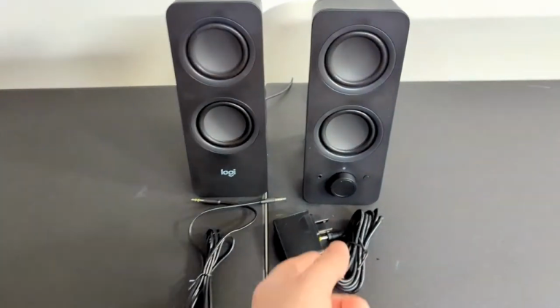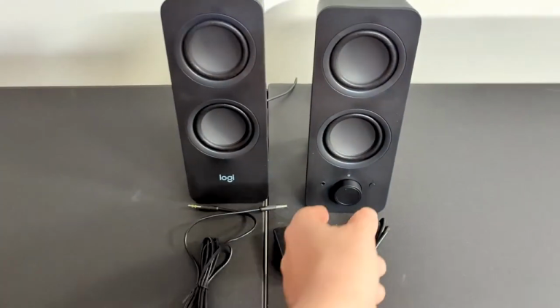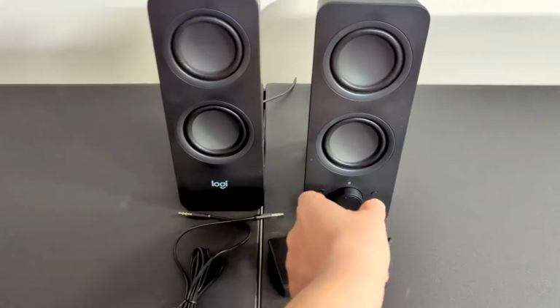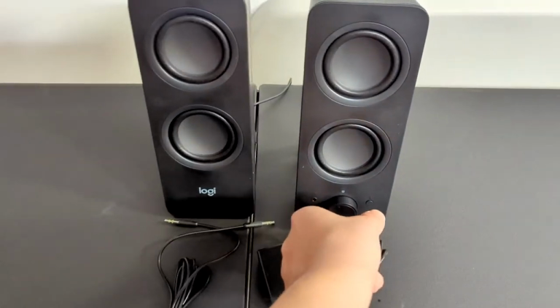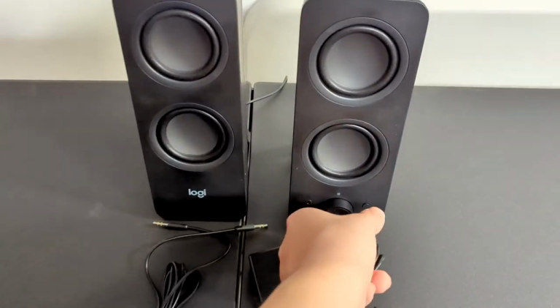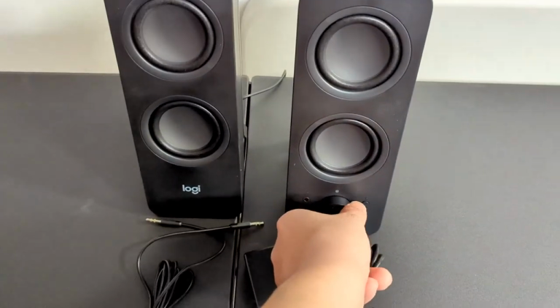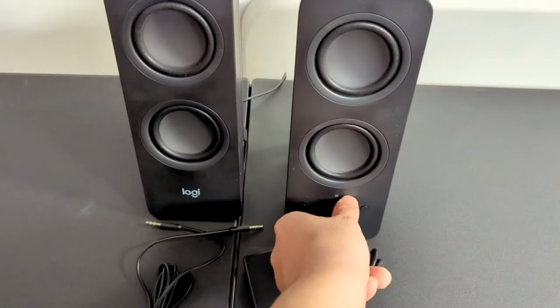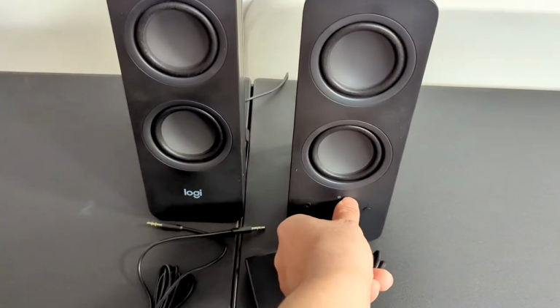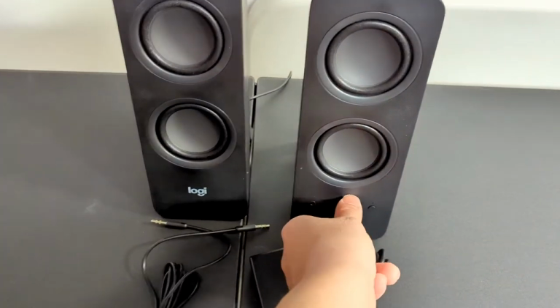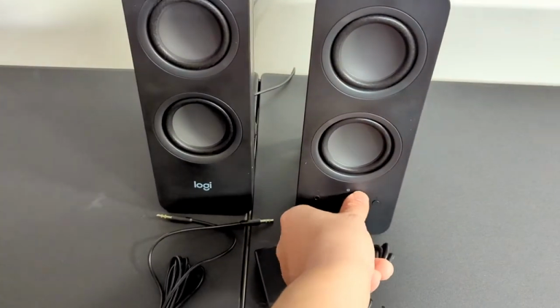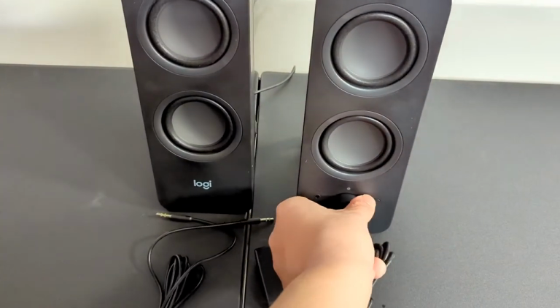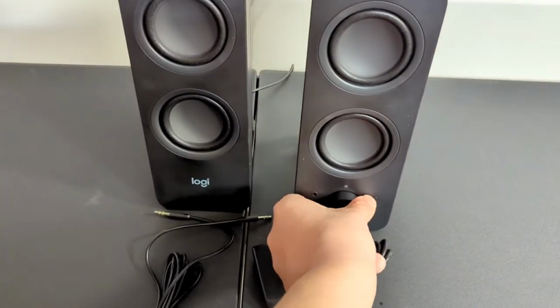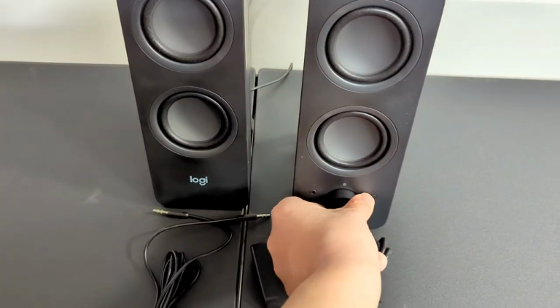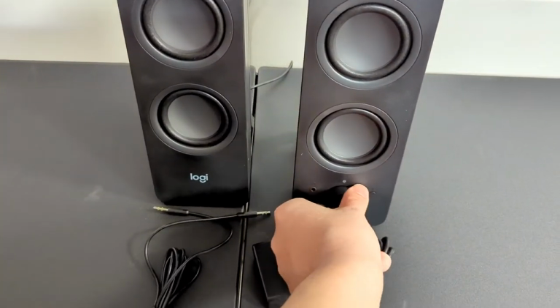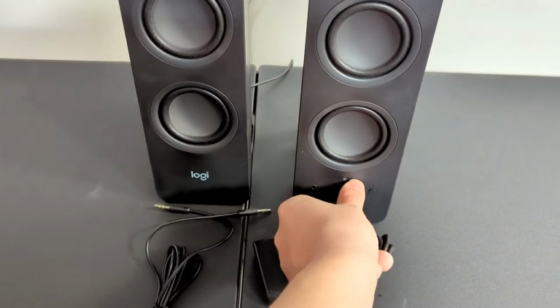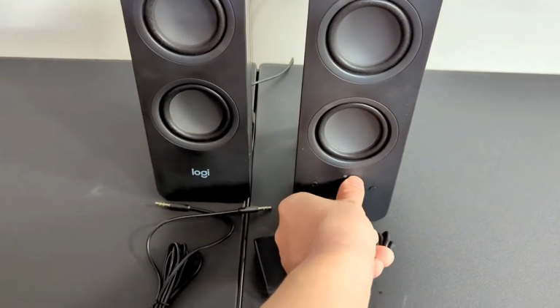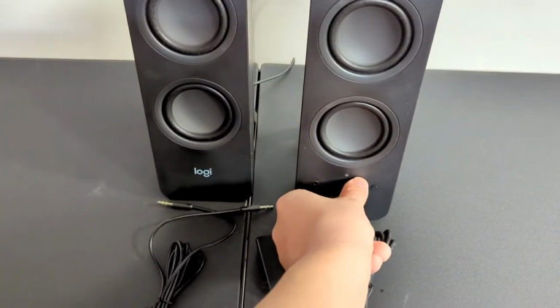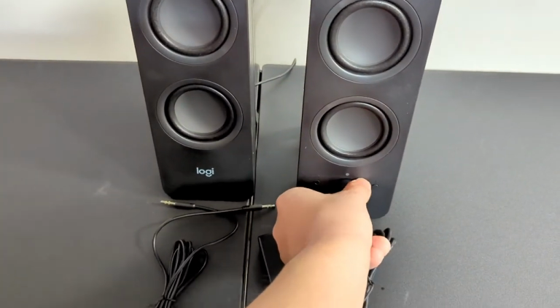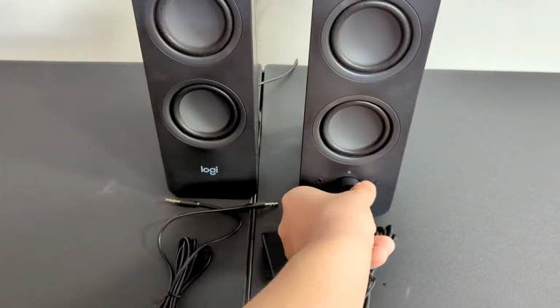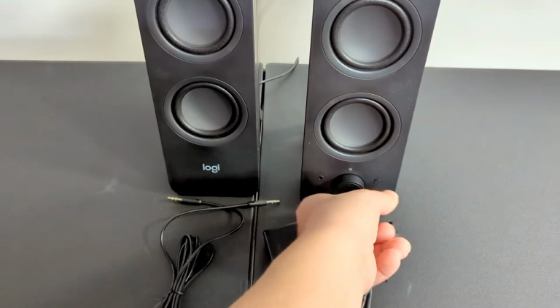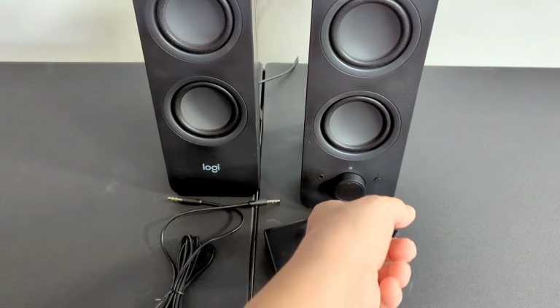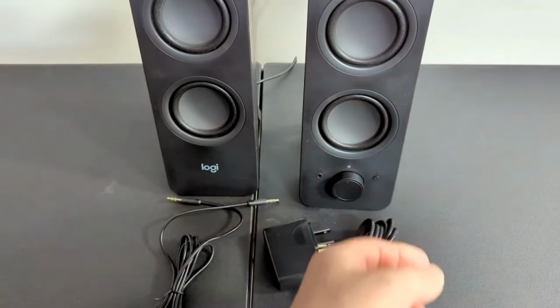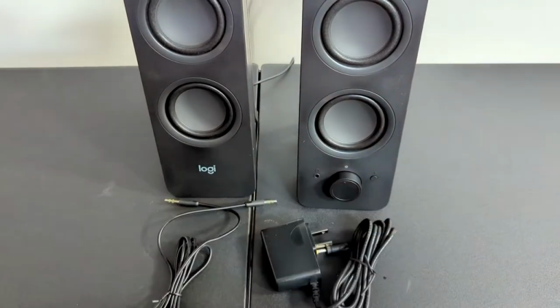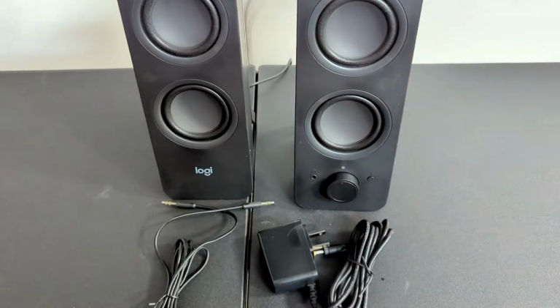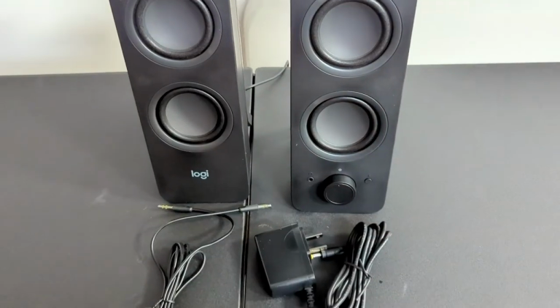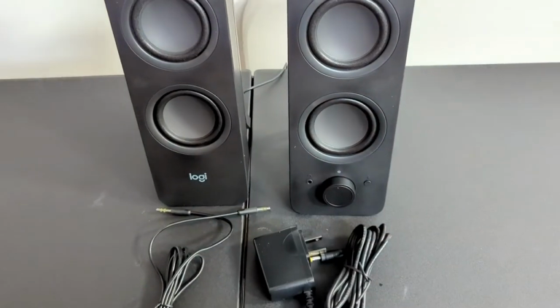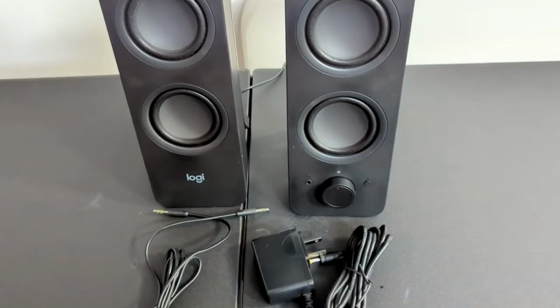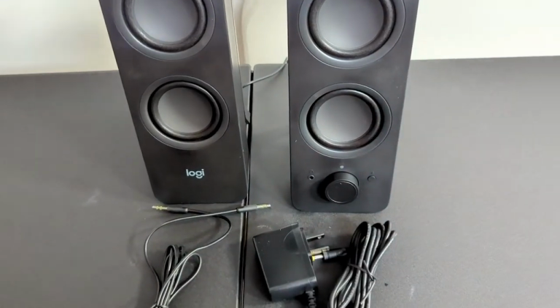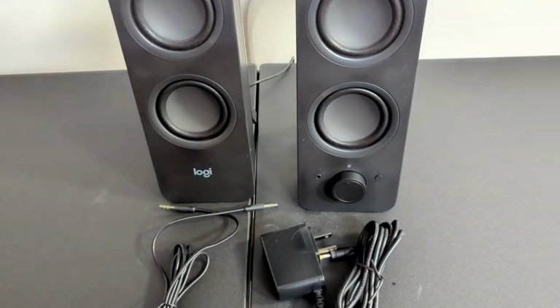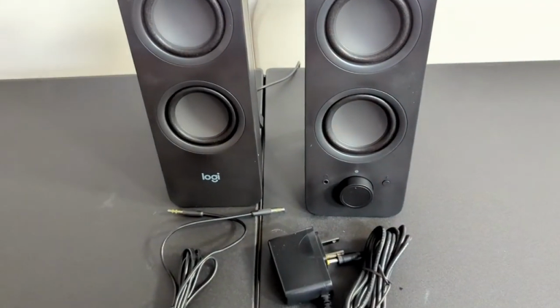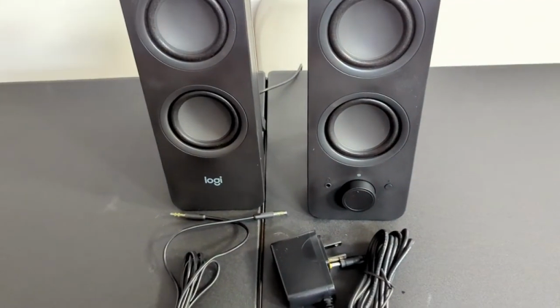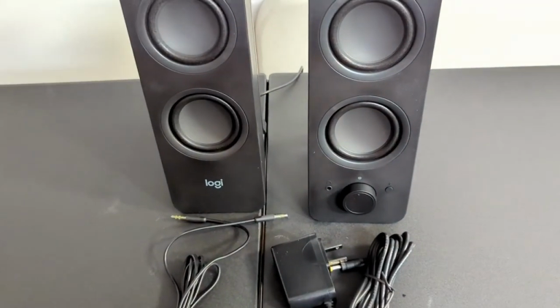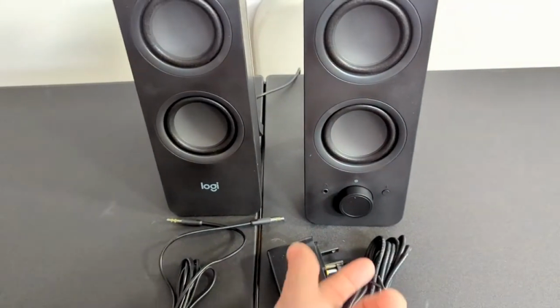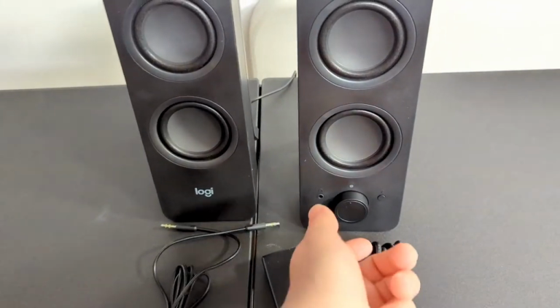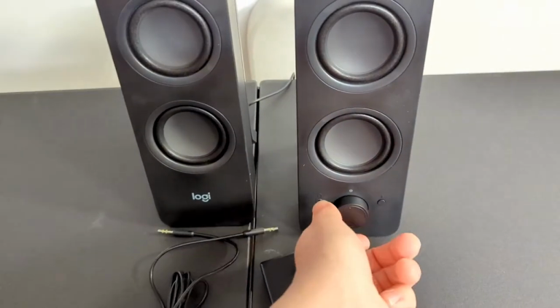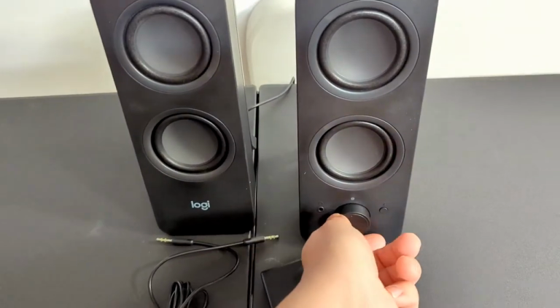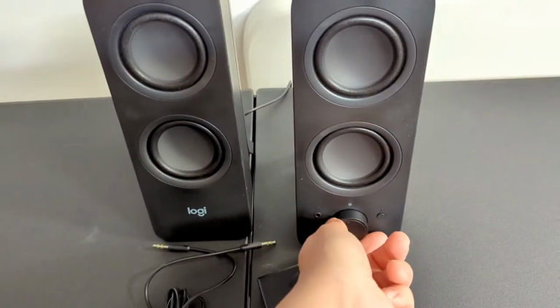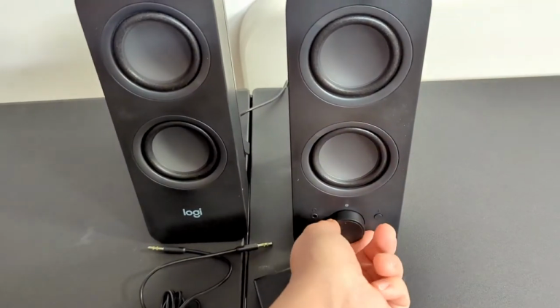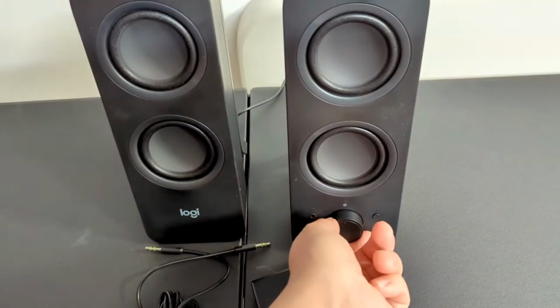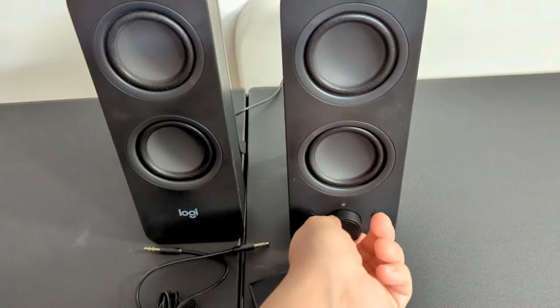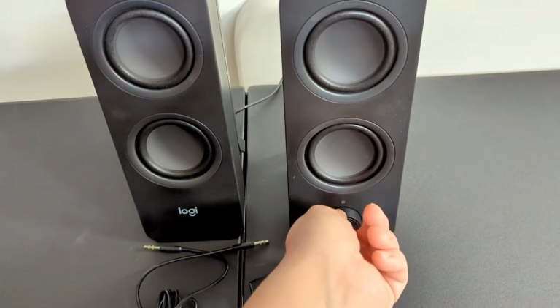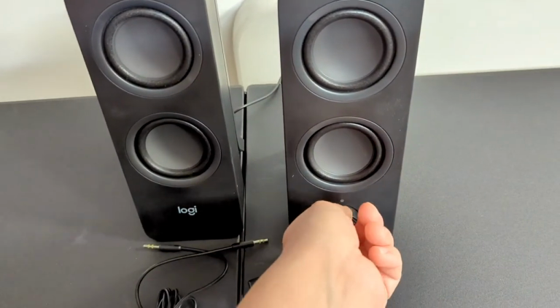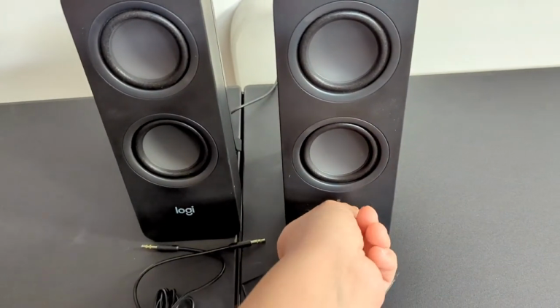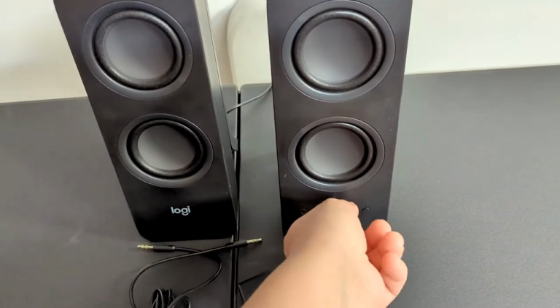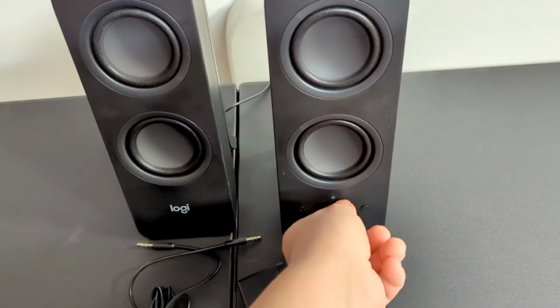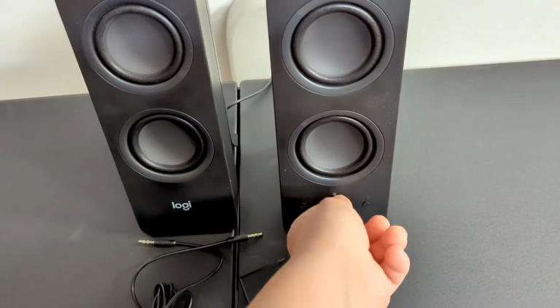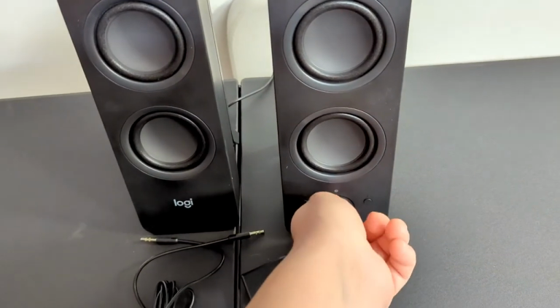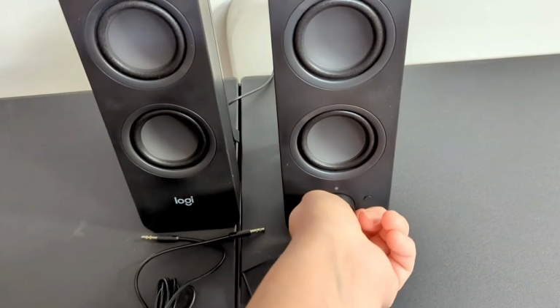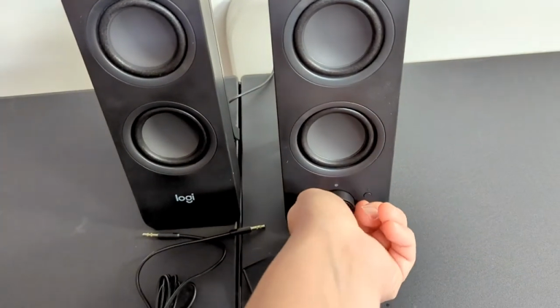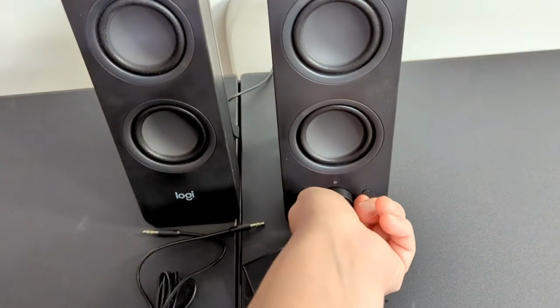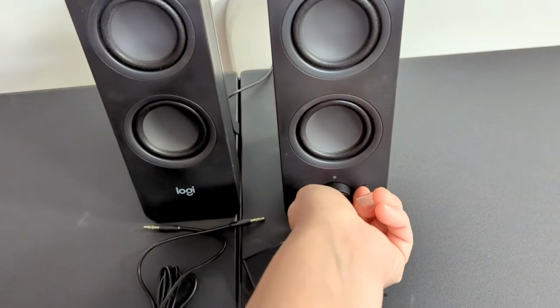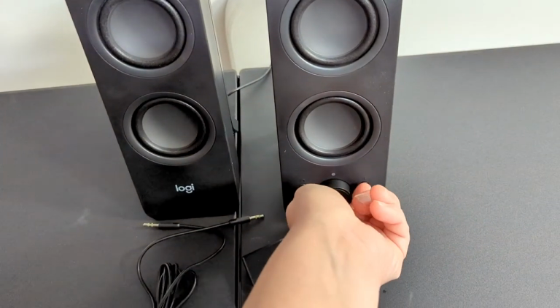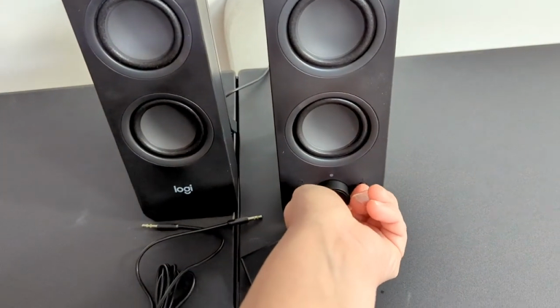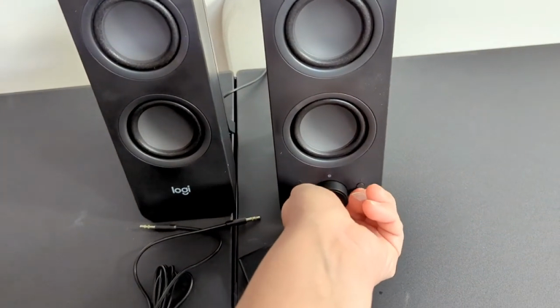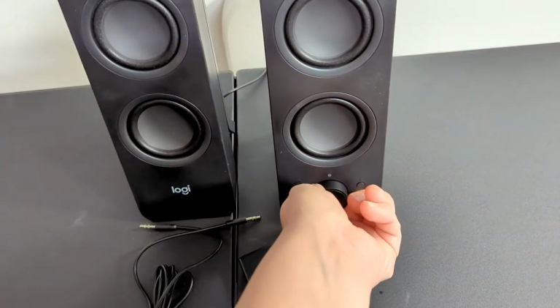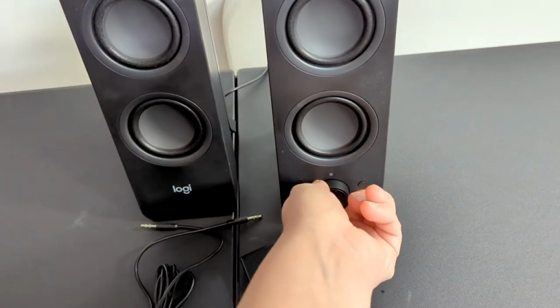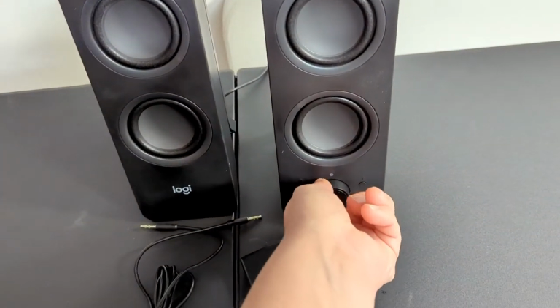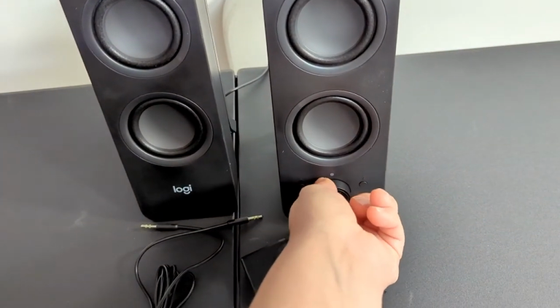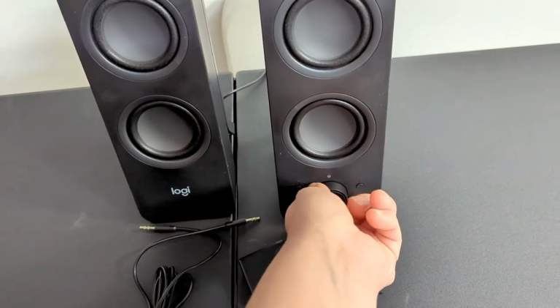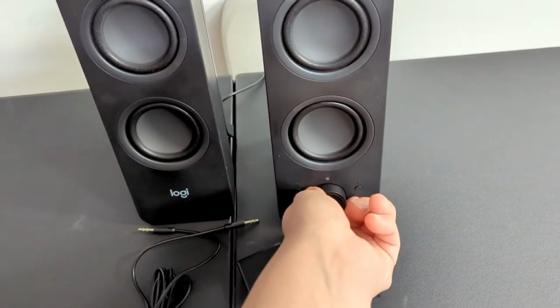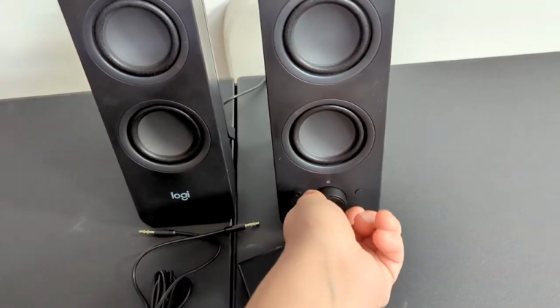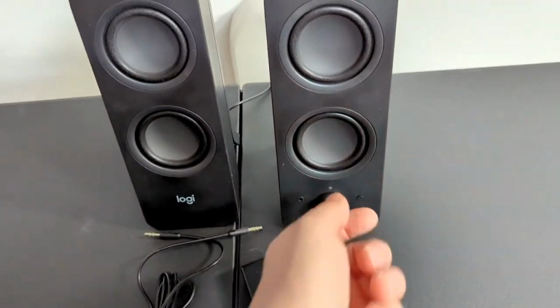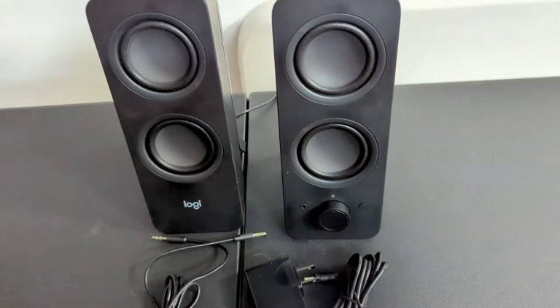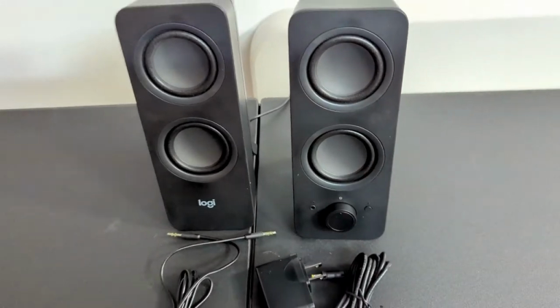That headphone jack is controlled by this volume dial. So you do have the volume control on the TV and then you can adjust this with the standard volume slider.